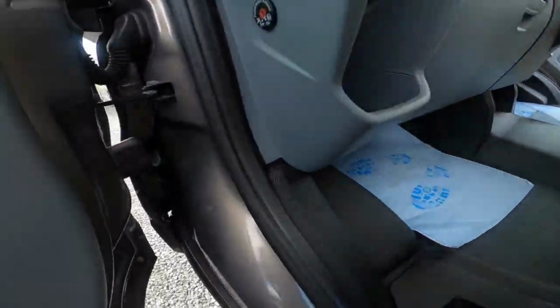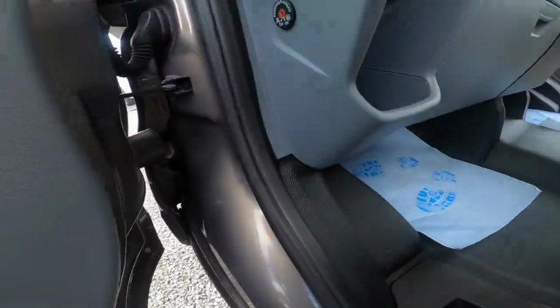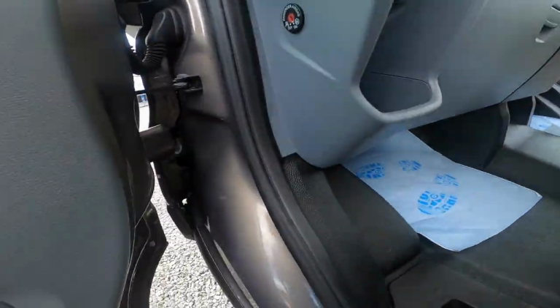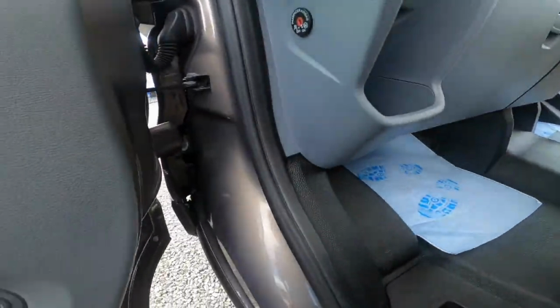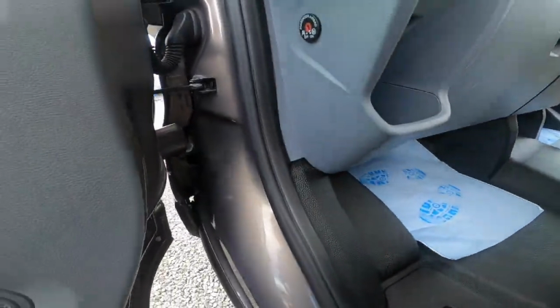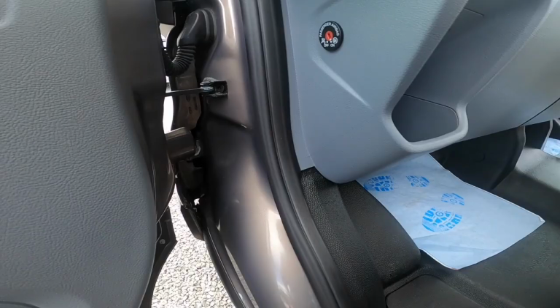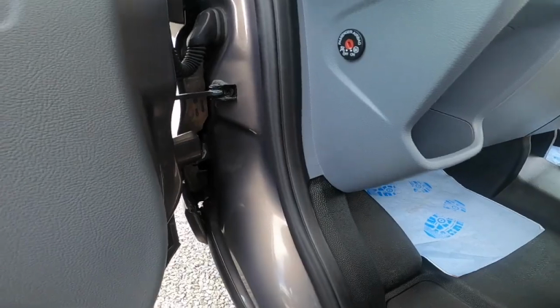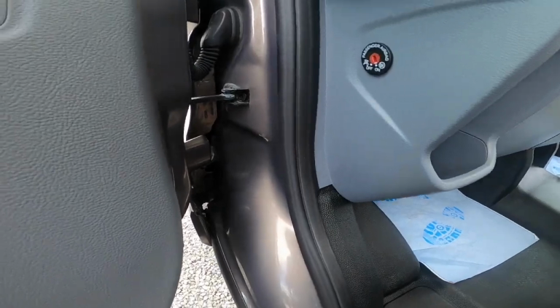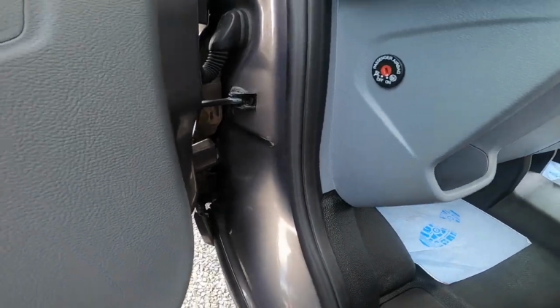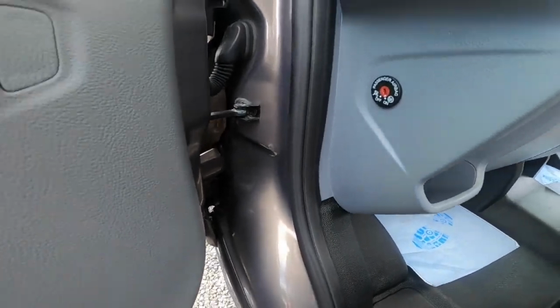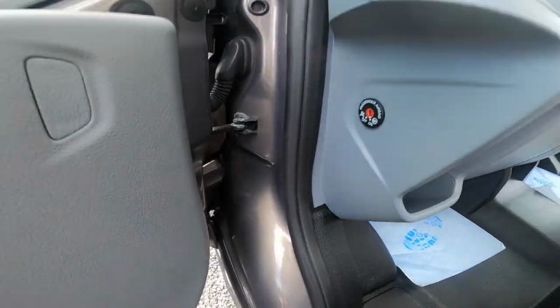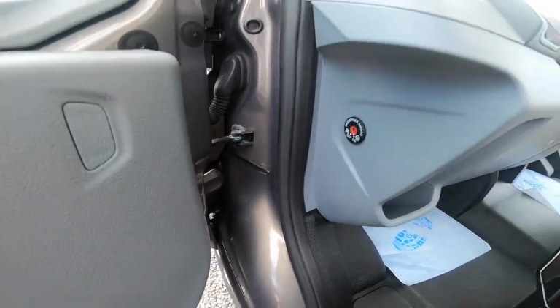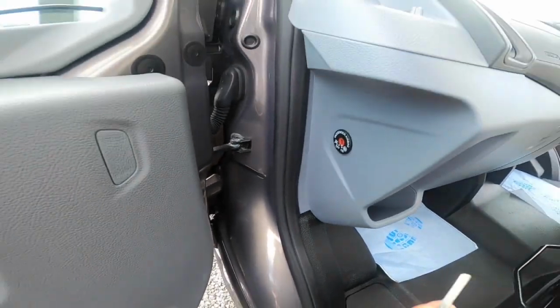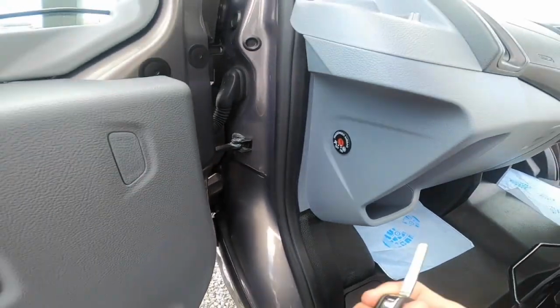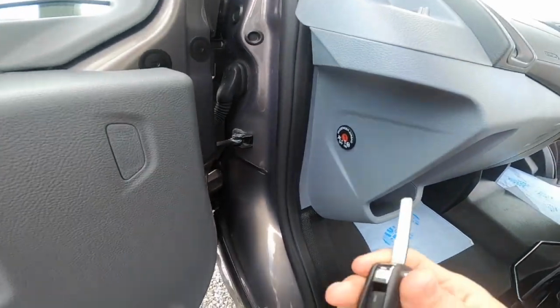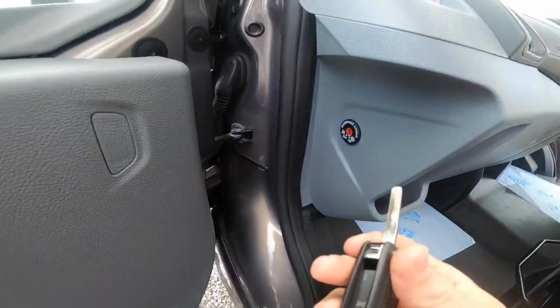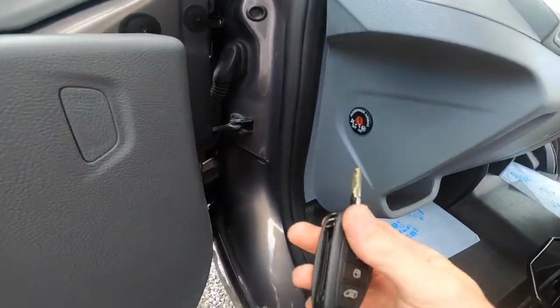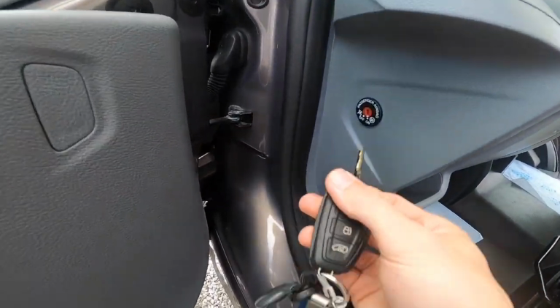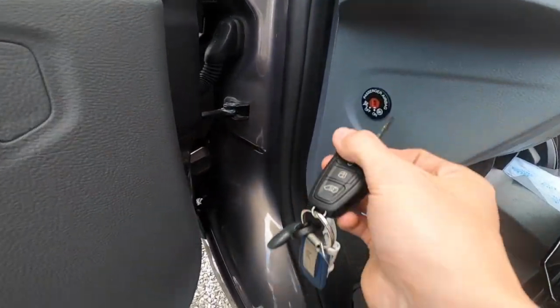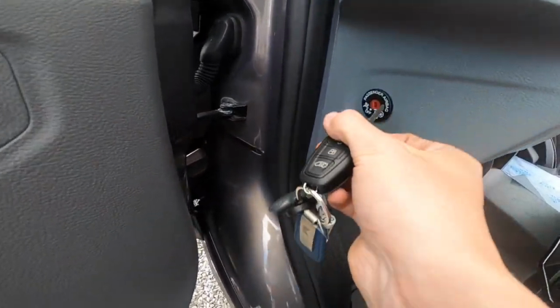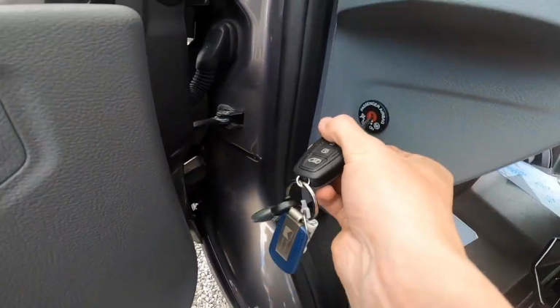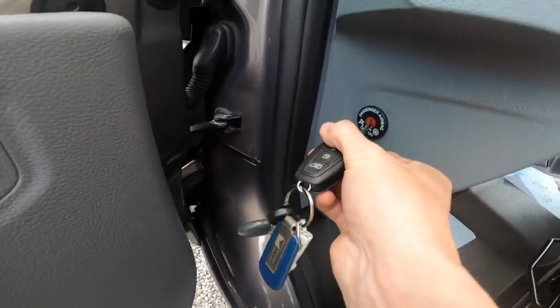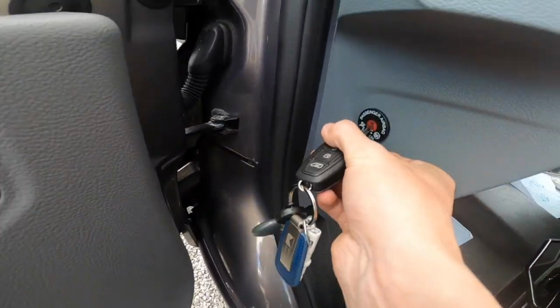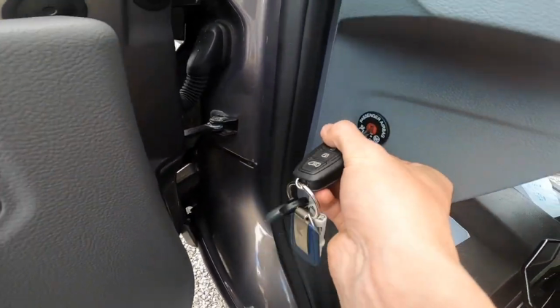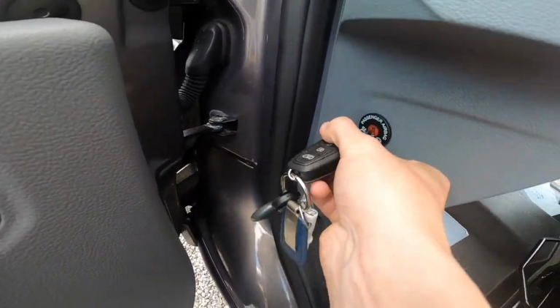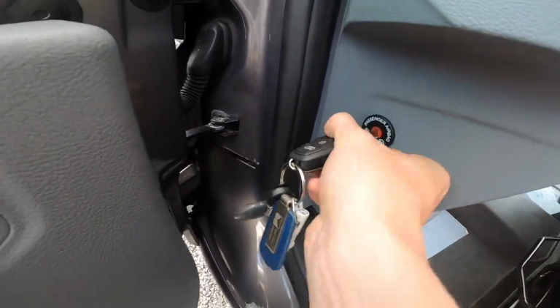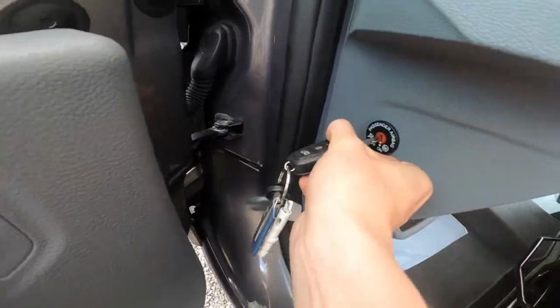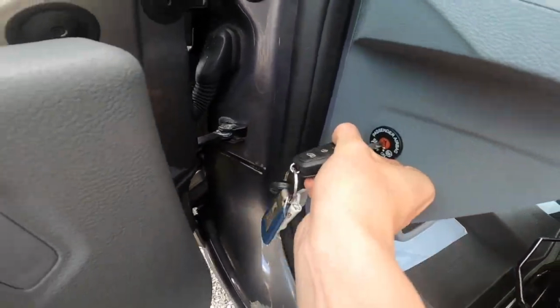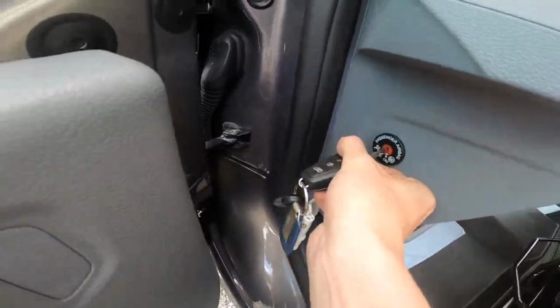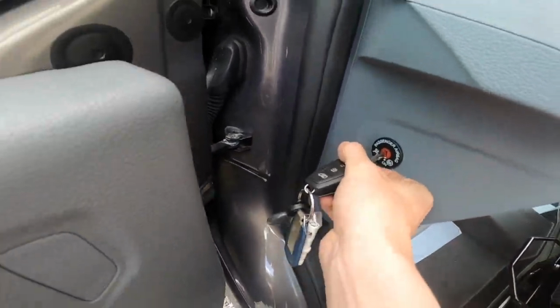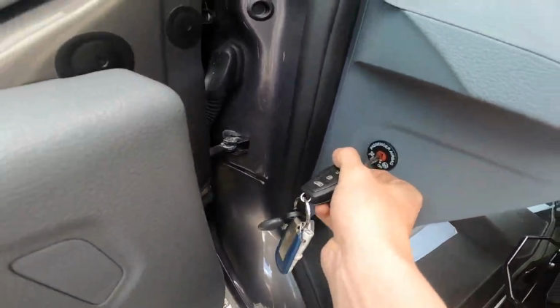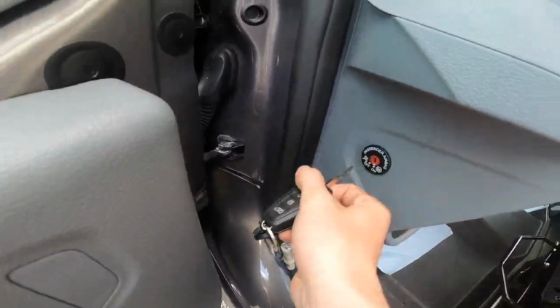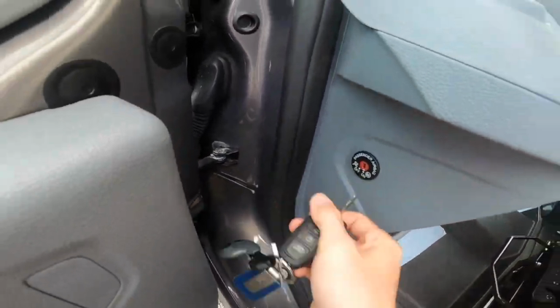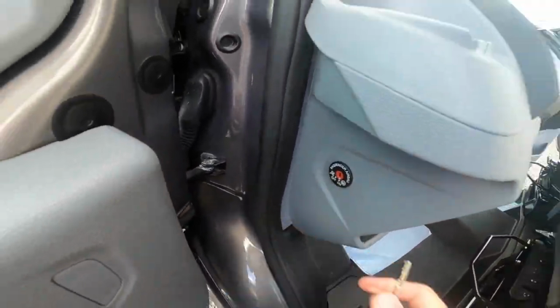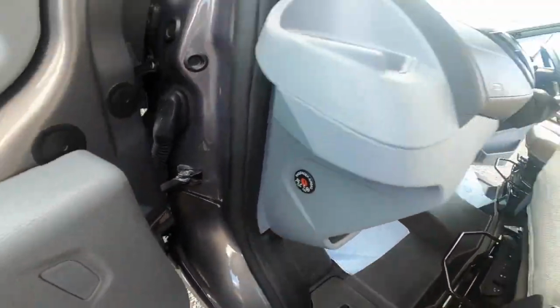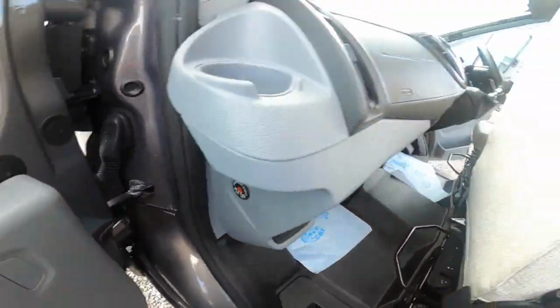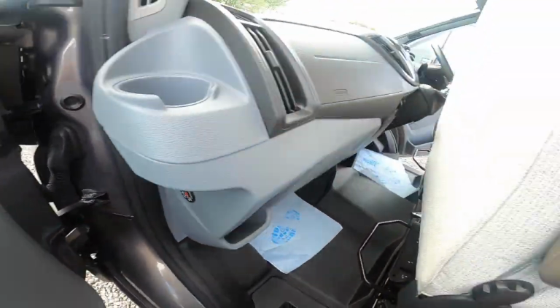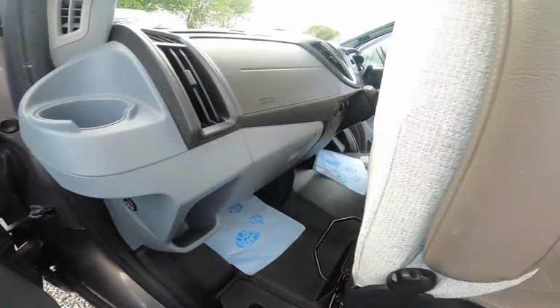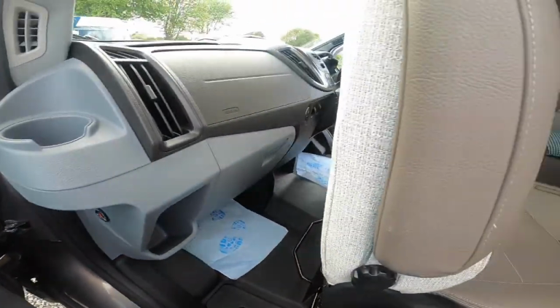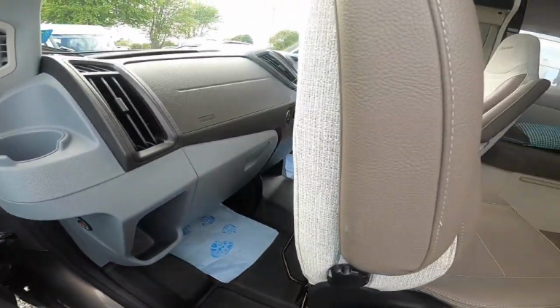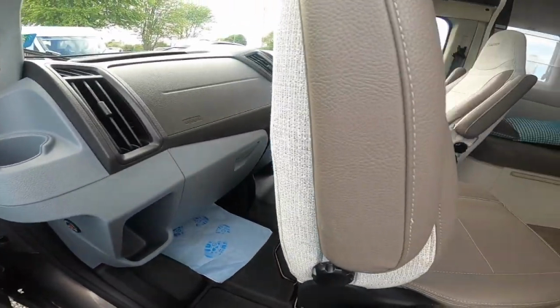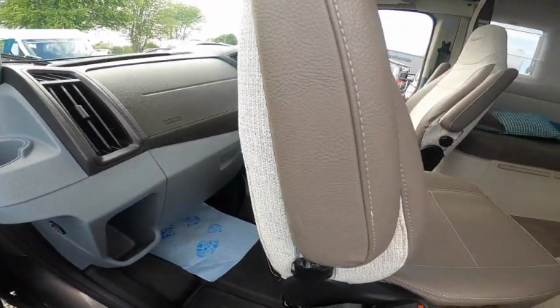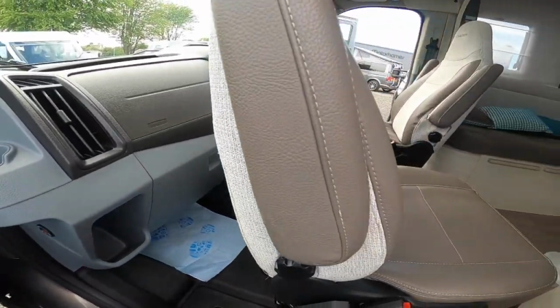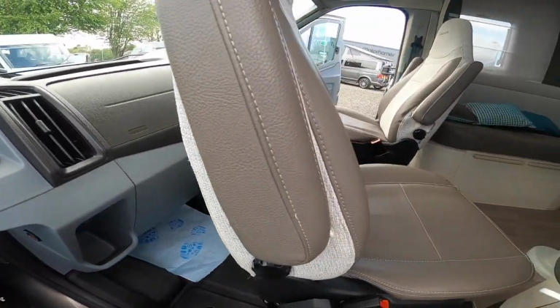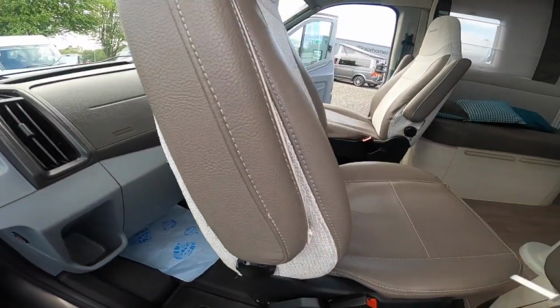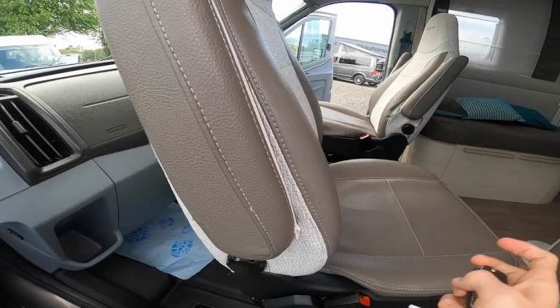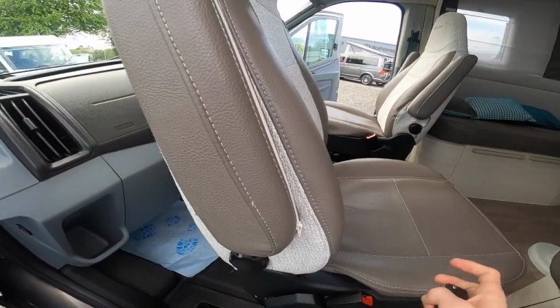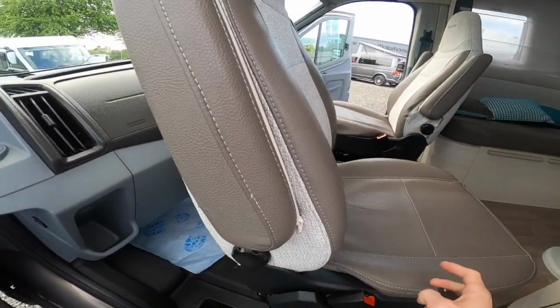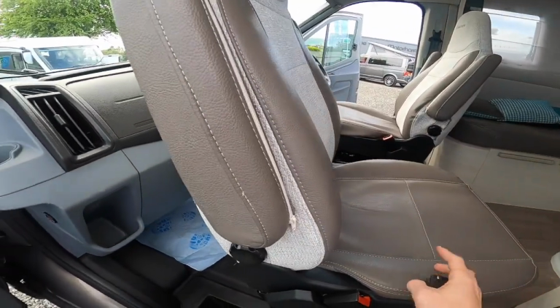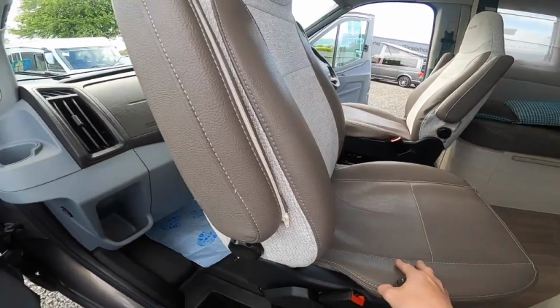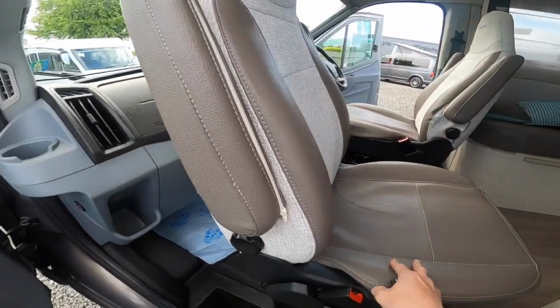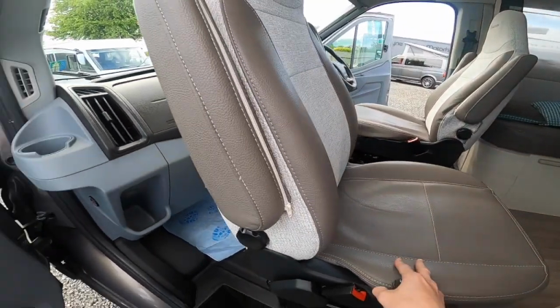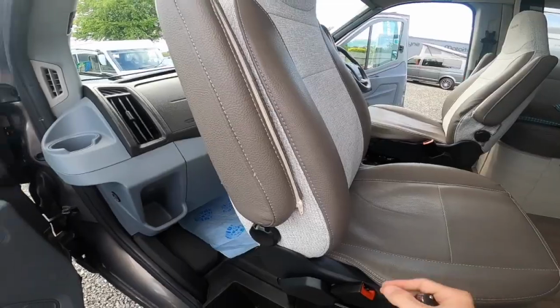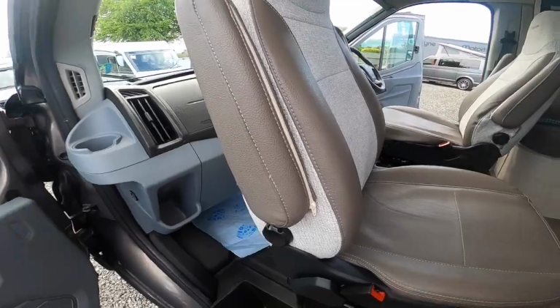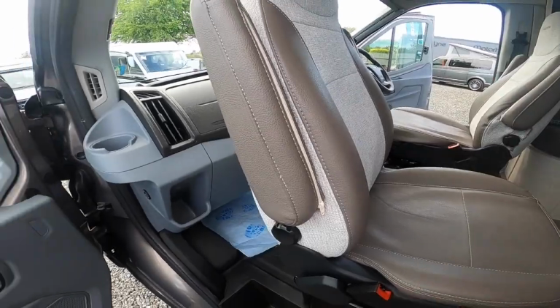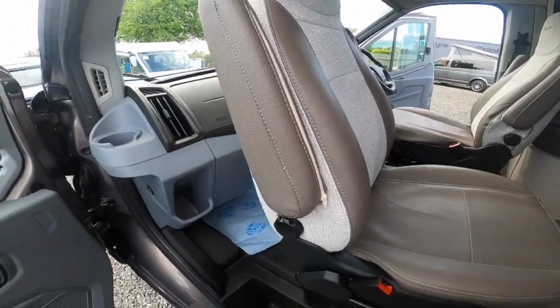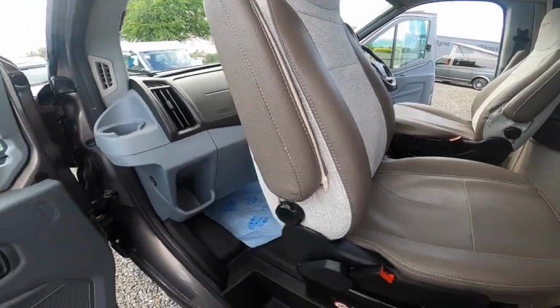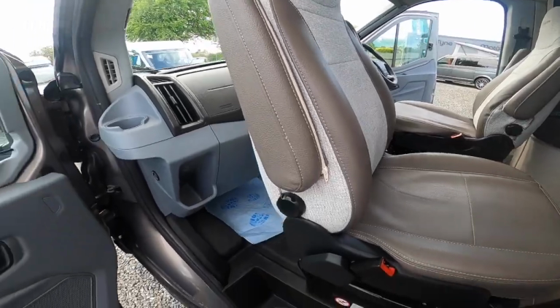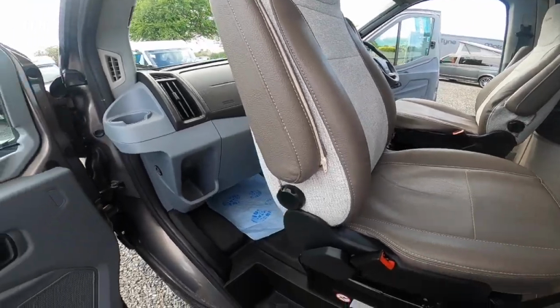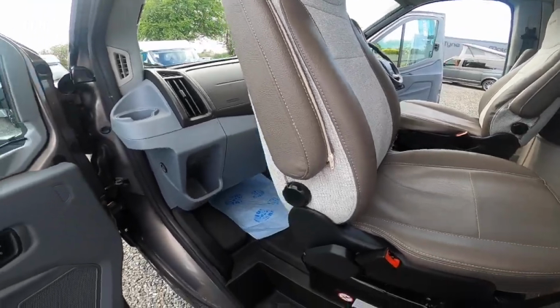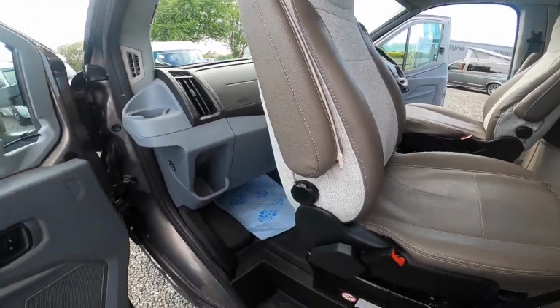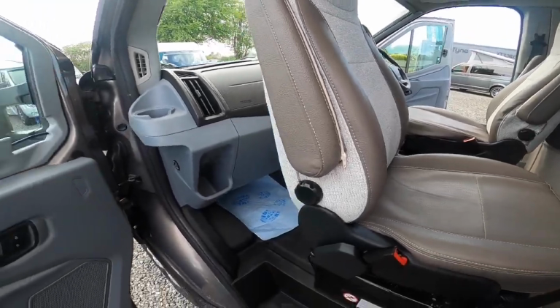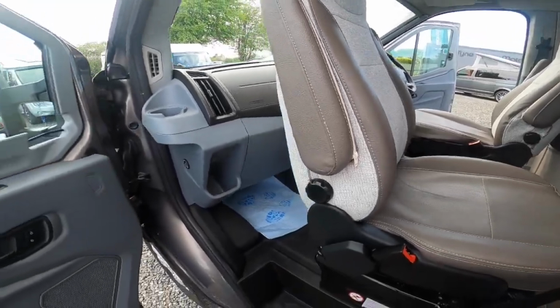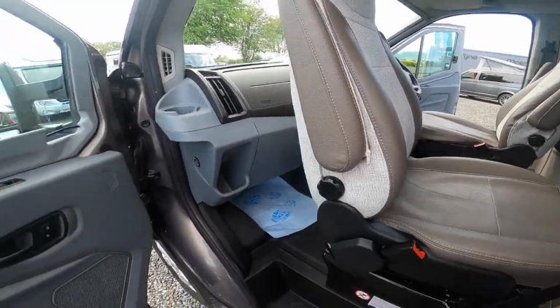To turn your passenger airbag off, use the key here — you'd do this should you be fitting a child seat in the front seat.